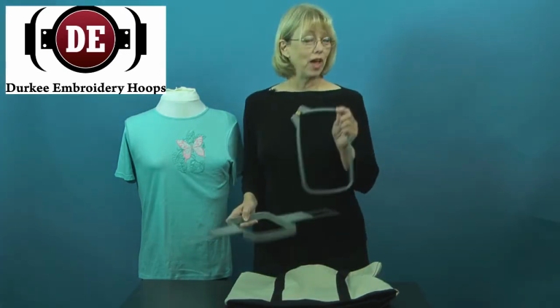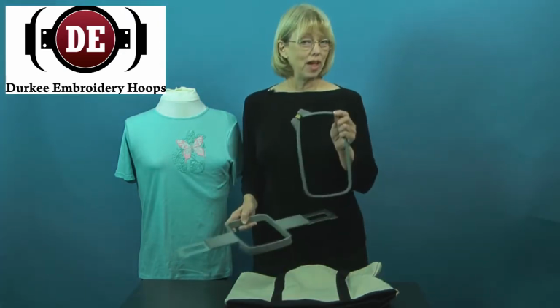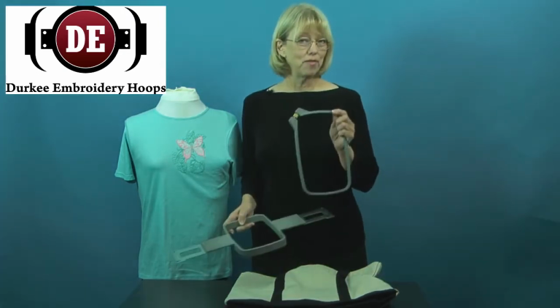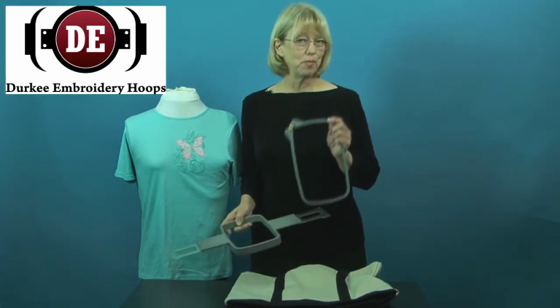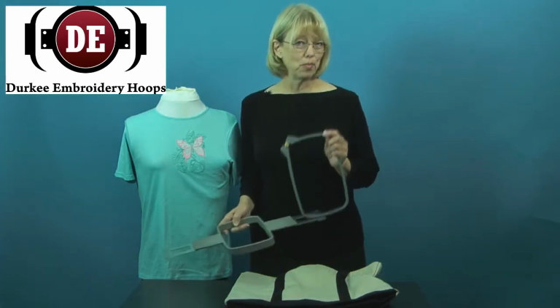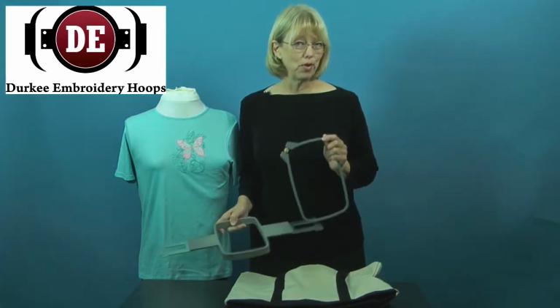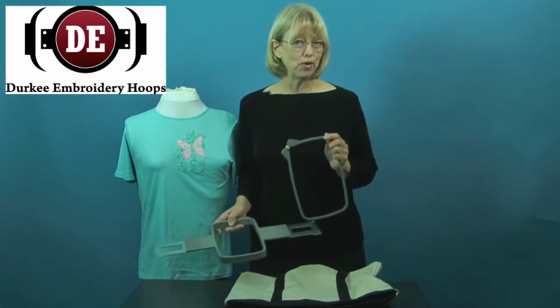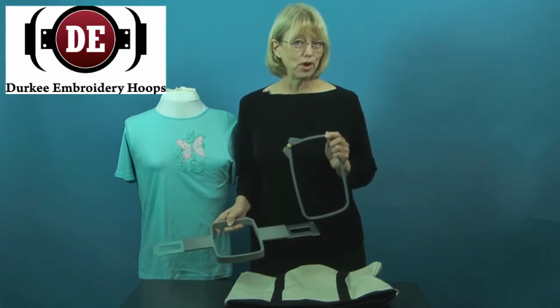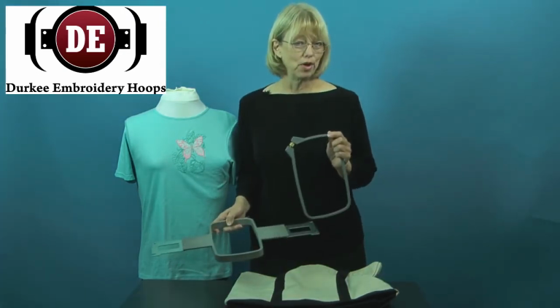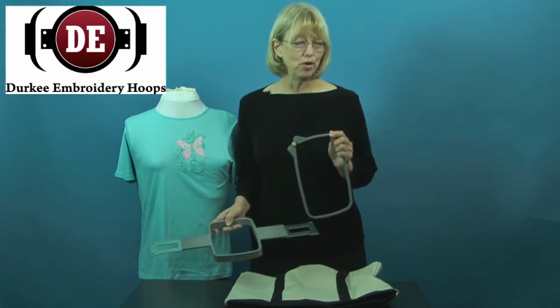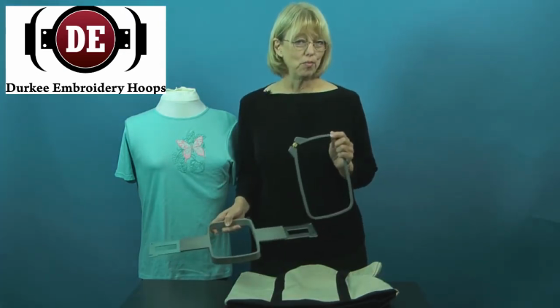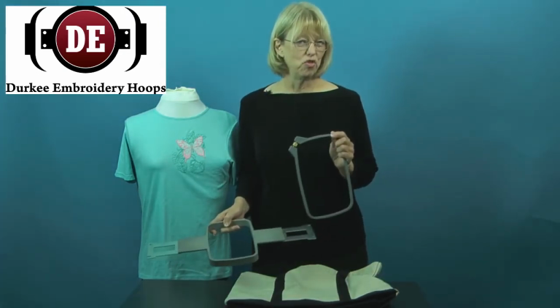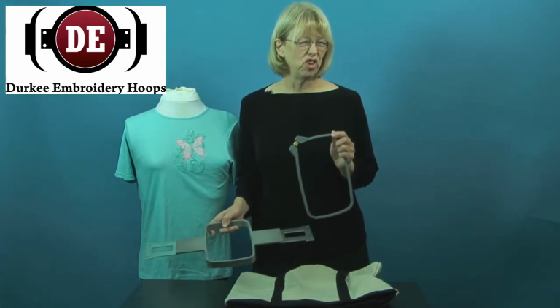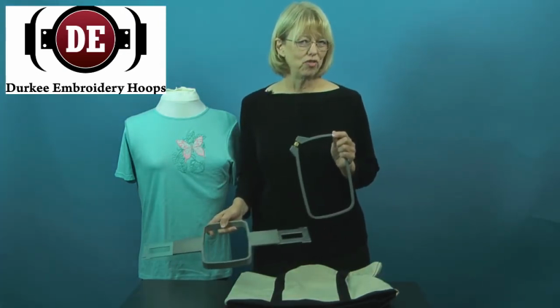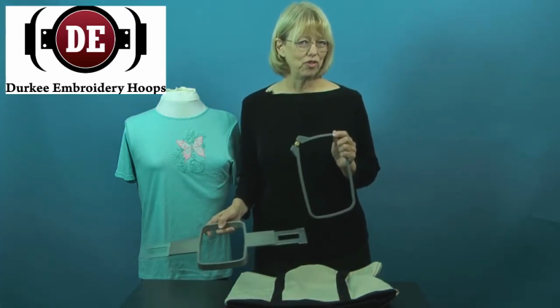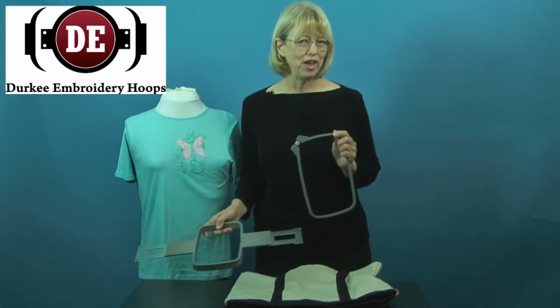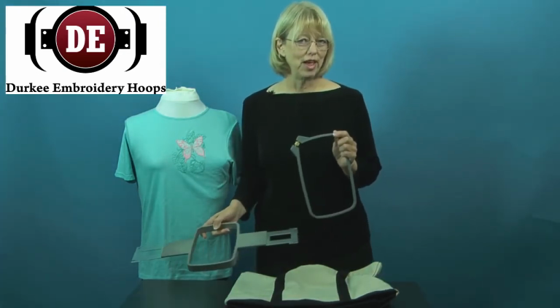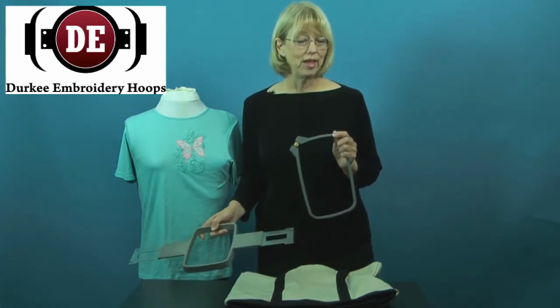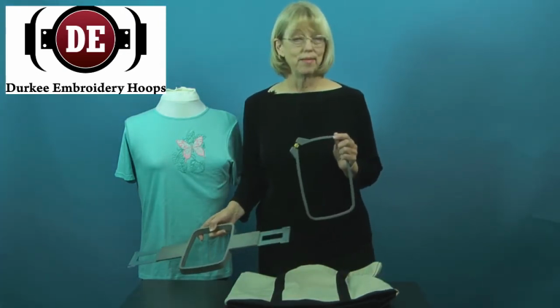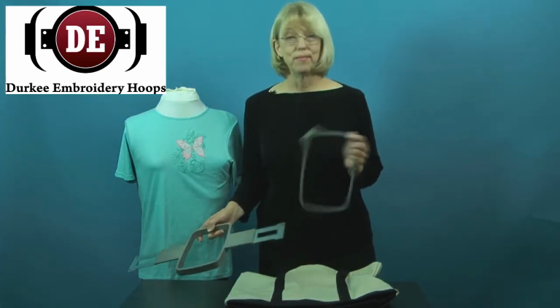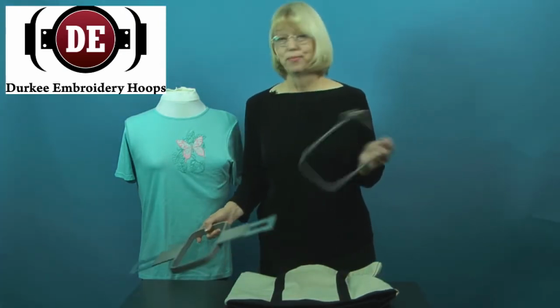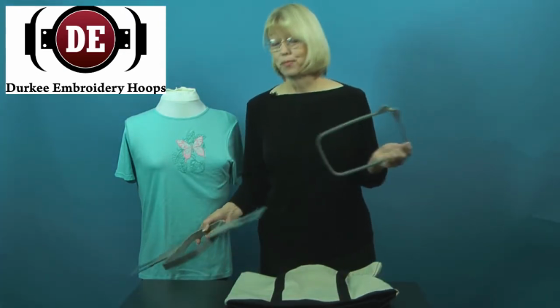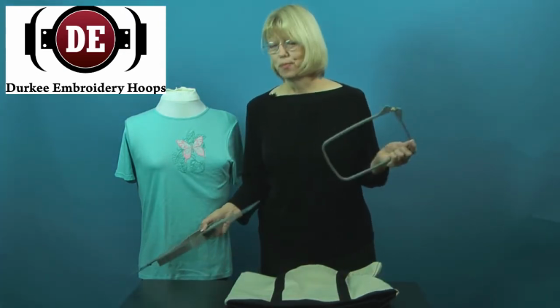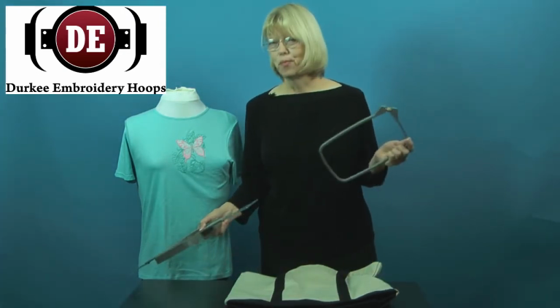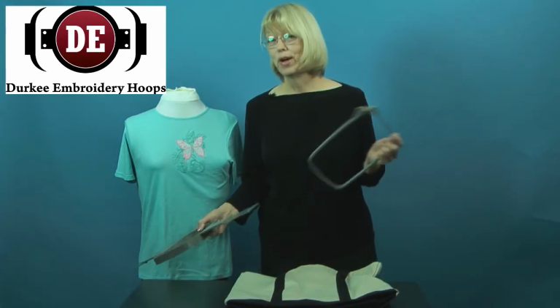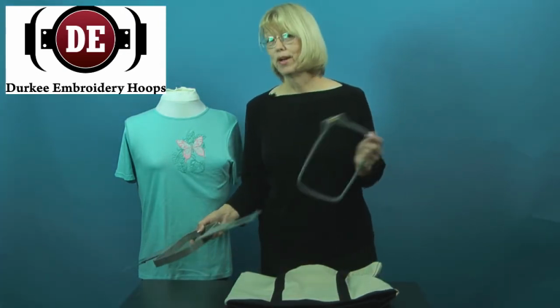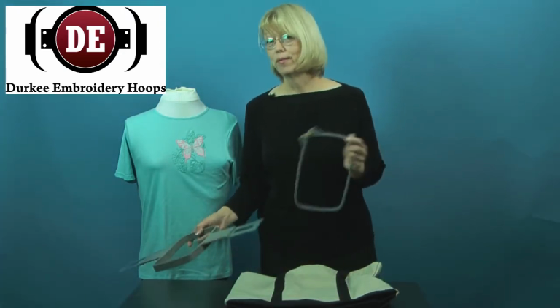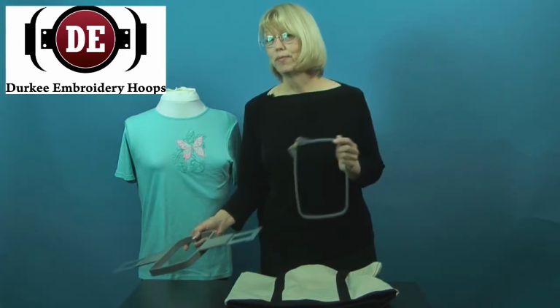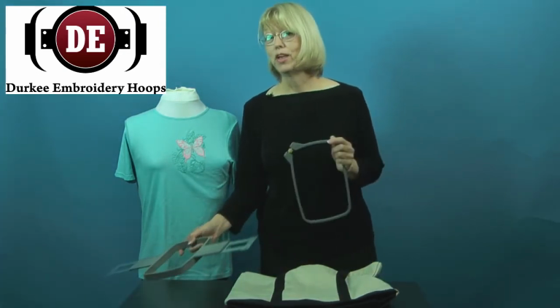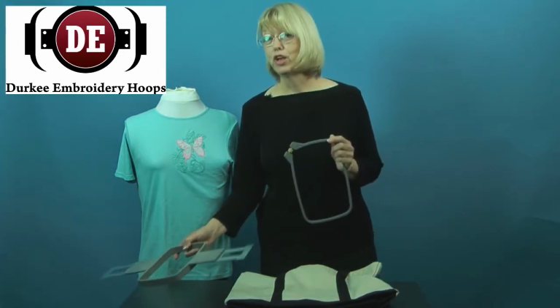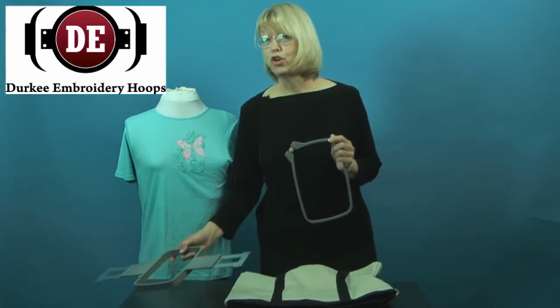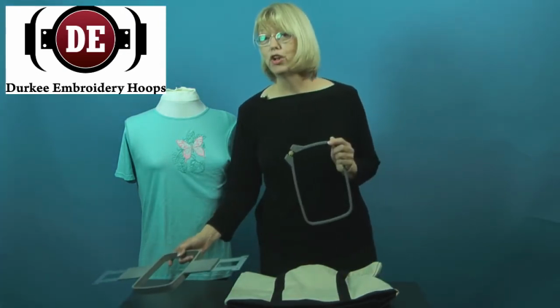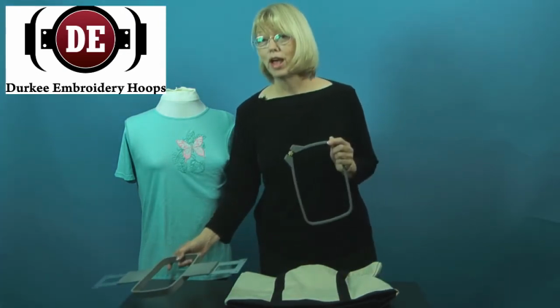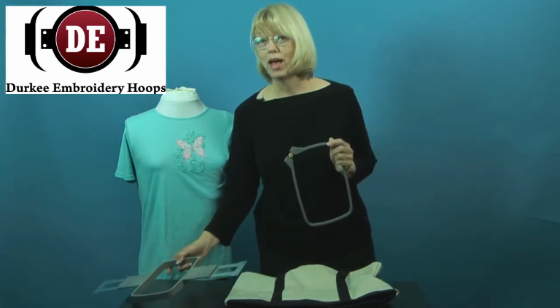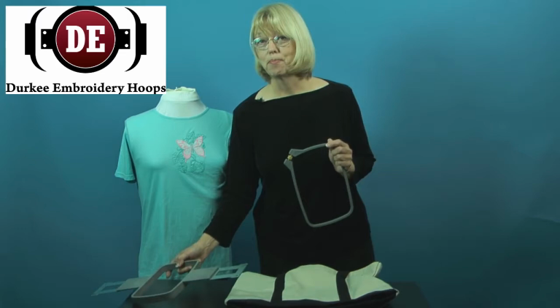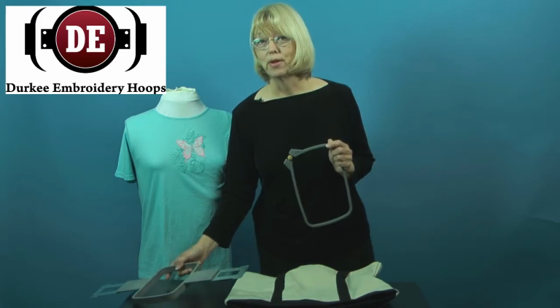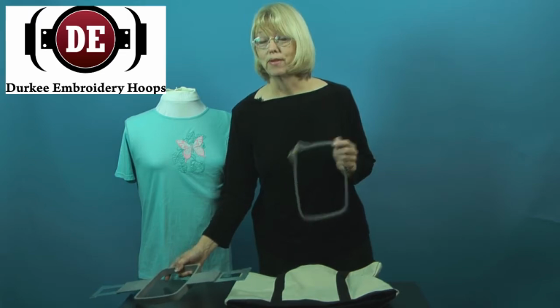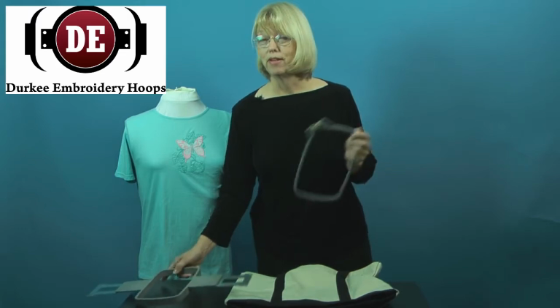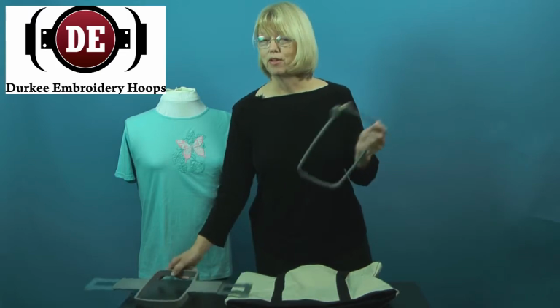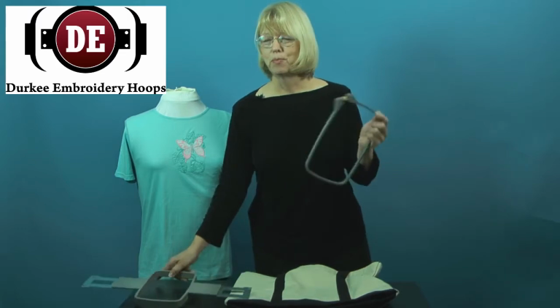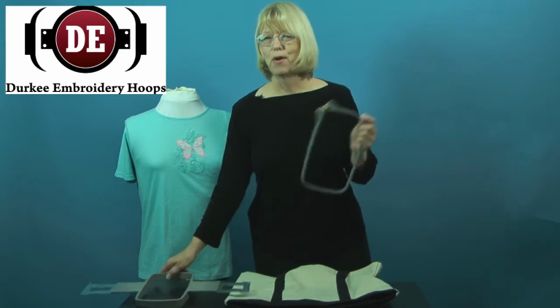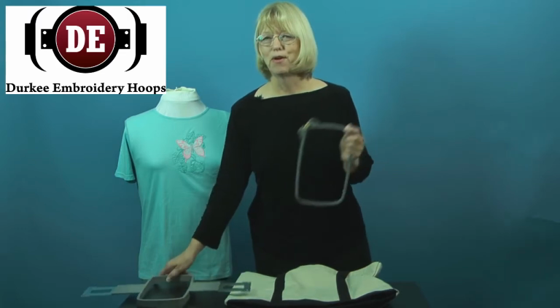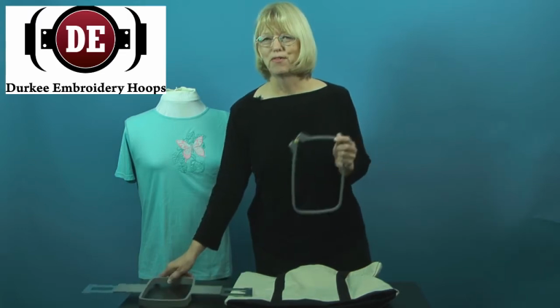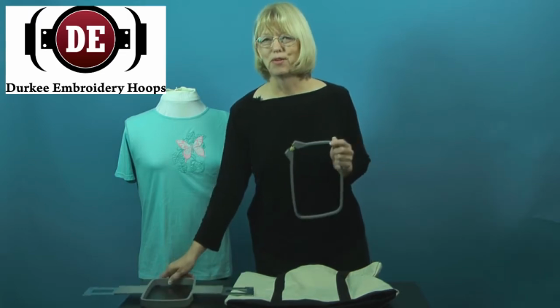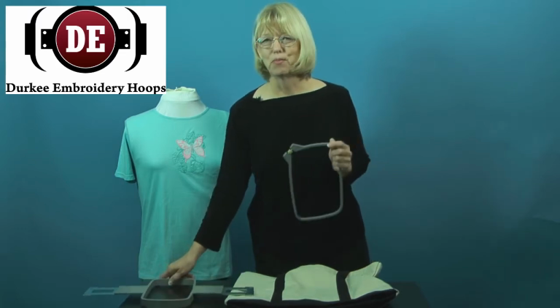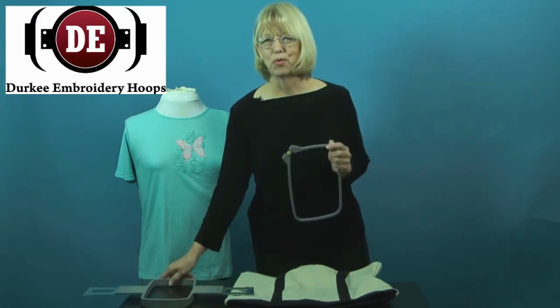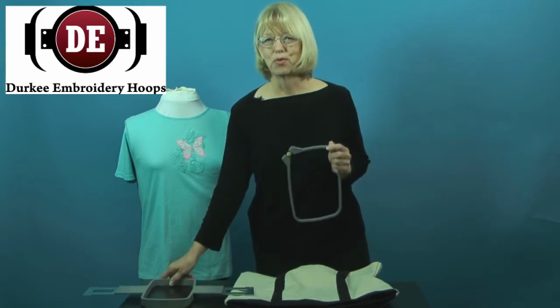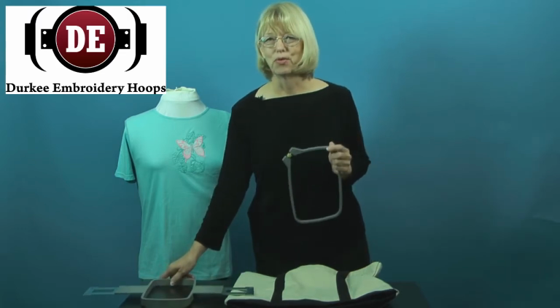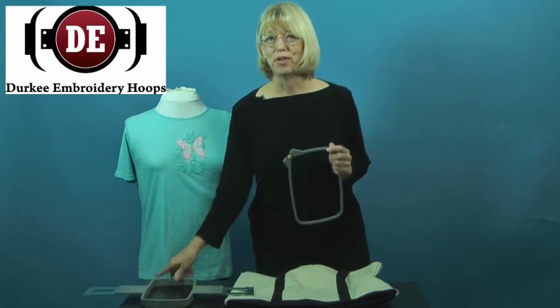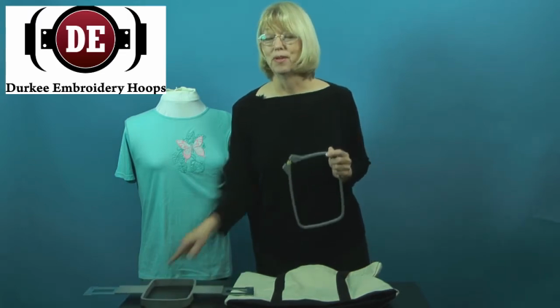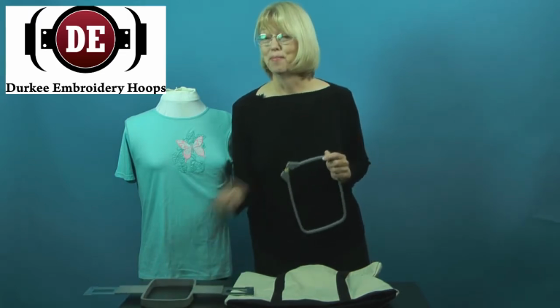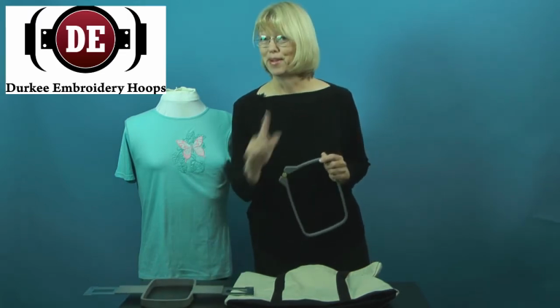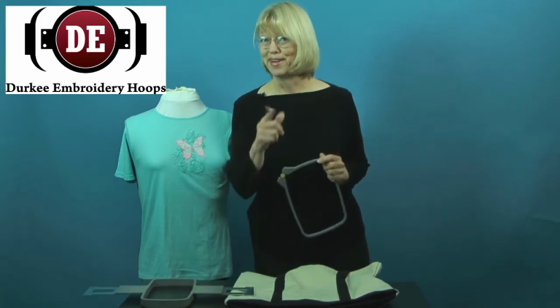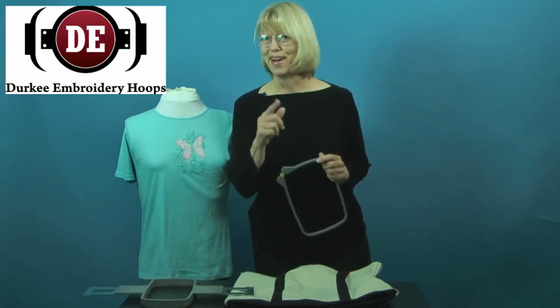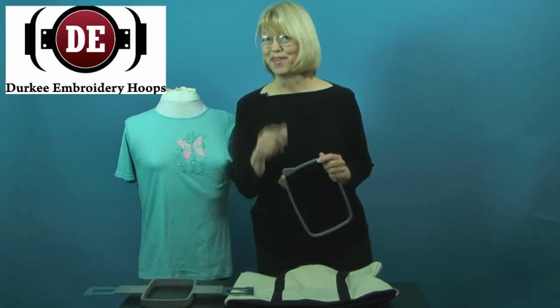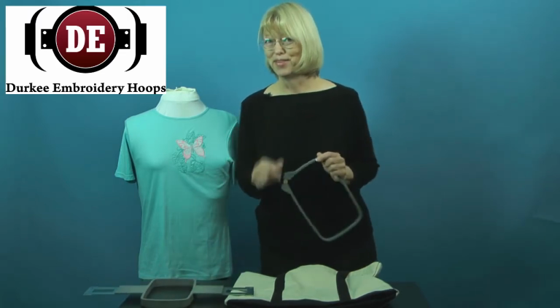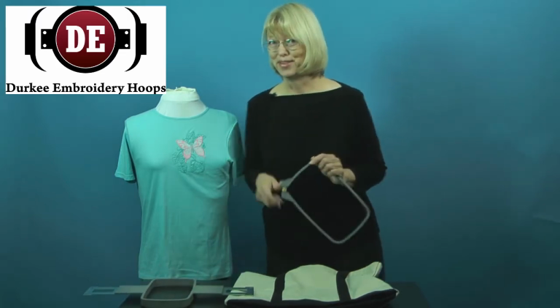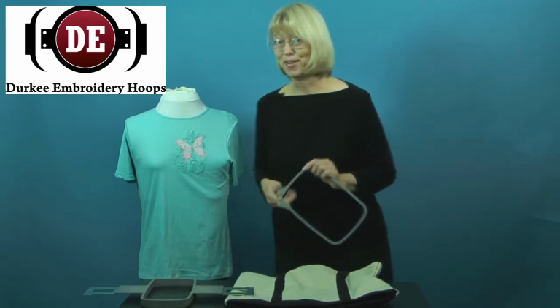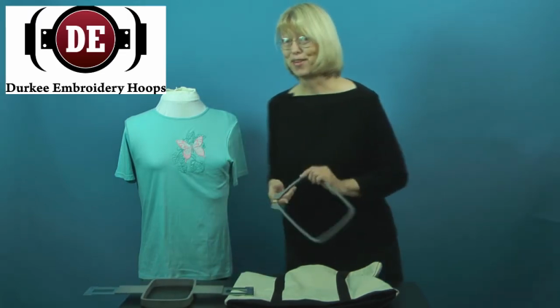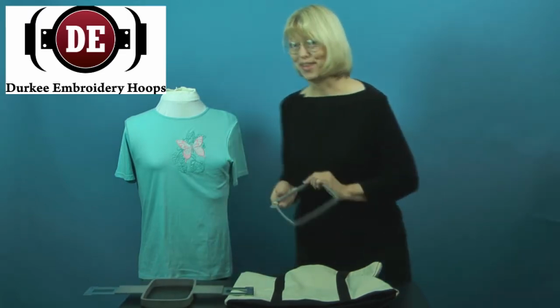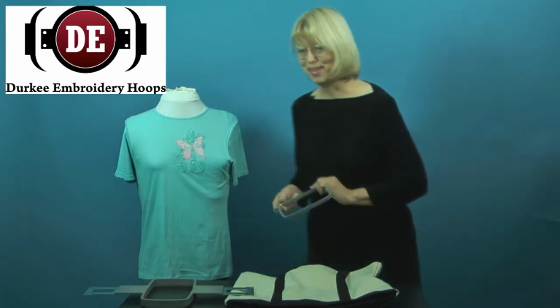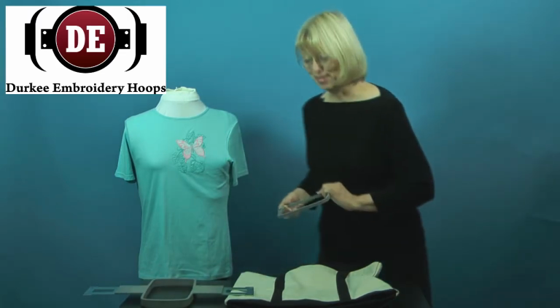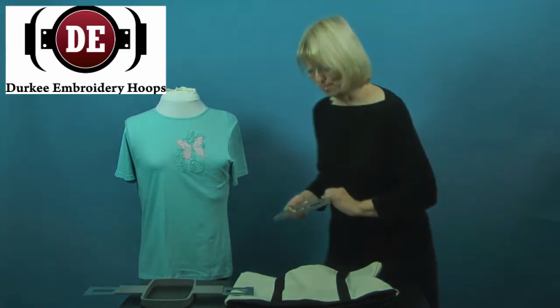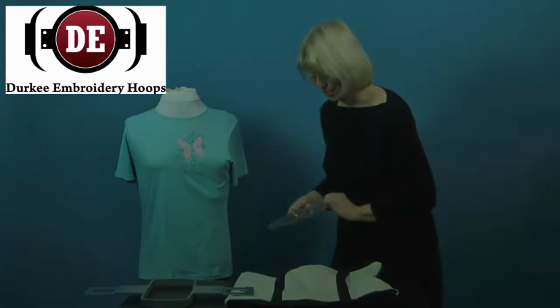And if you haven't broken a hoop just yet, well, it could happen. It's part of the embroidery, but not with Durkee hoops.